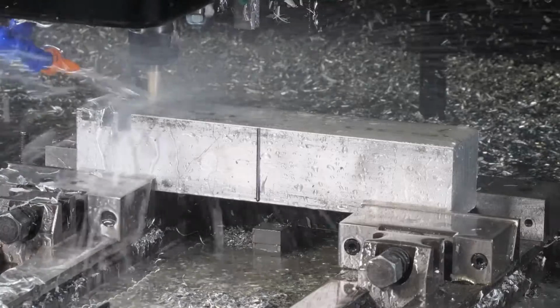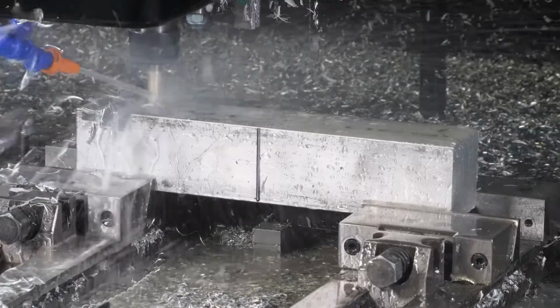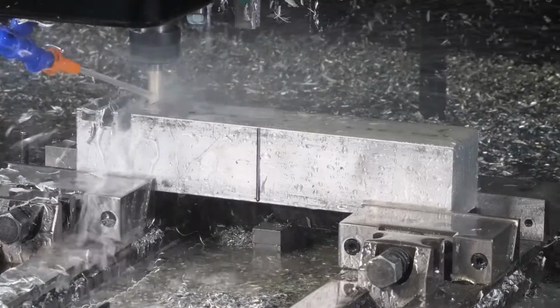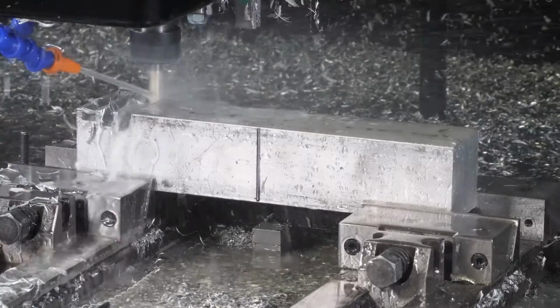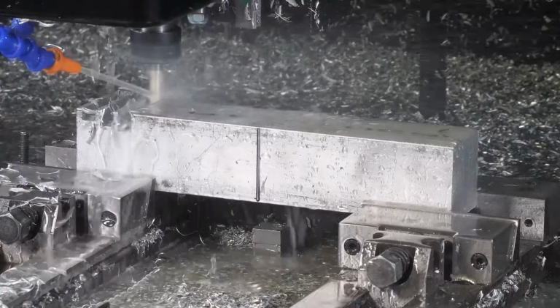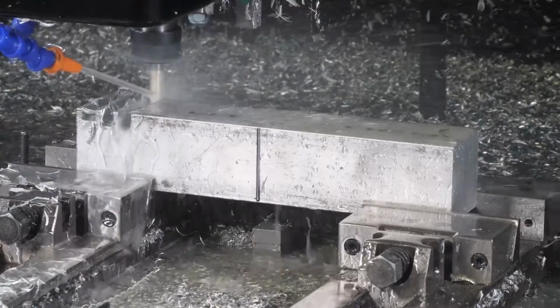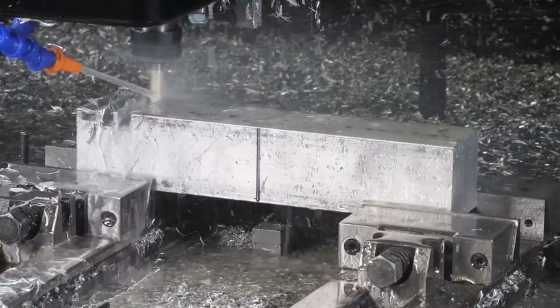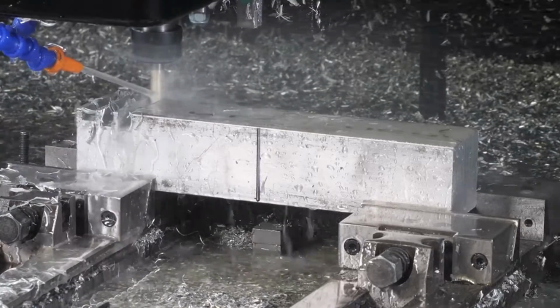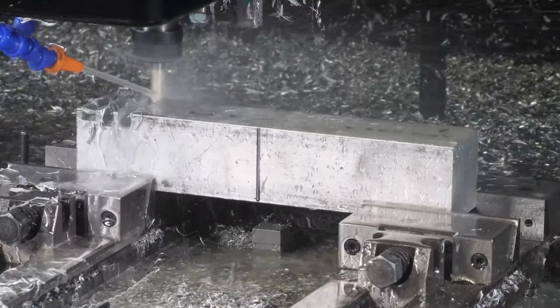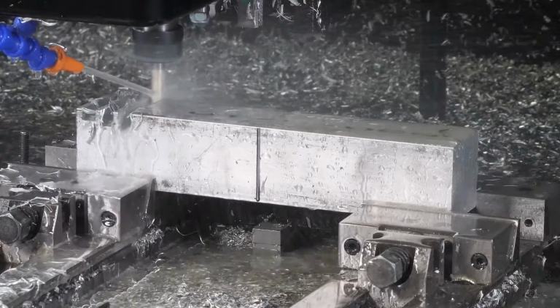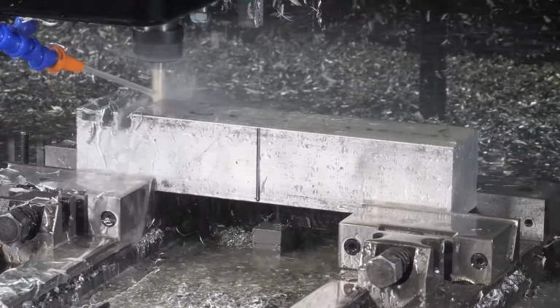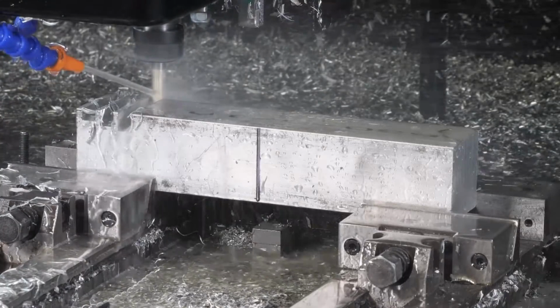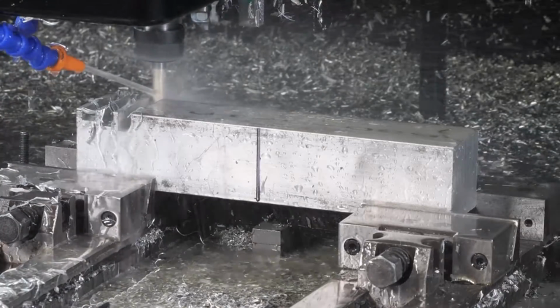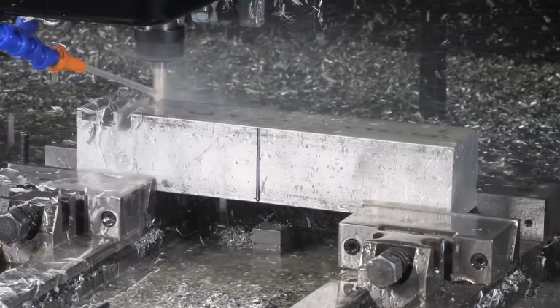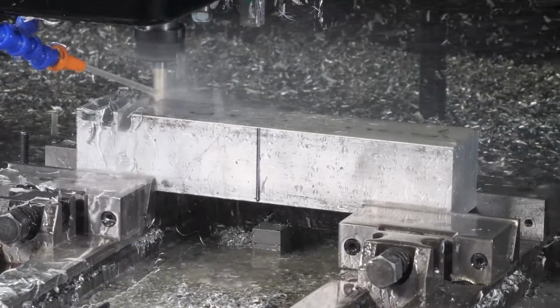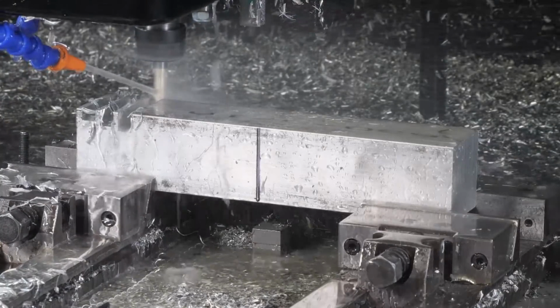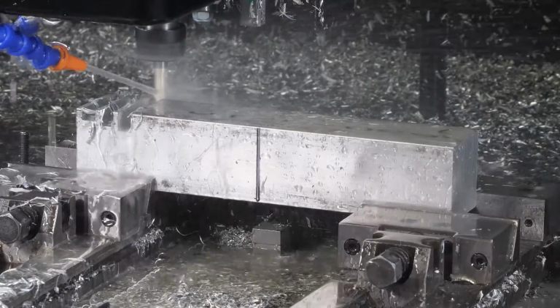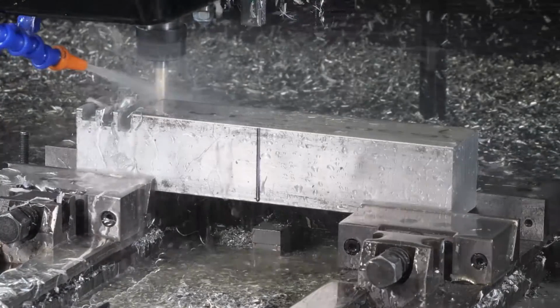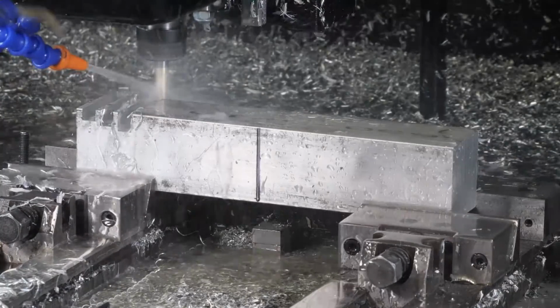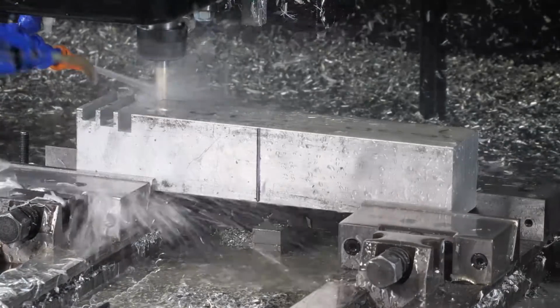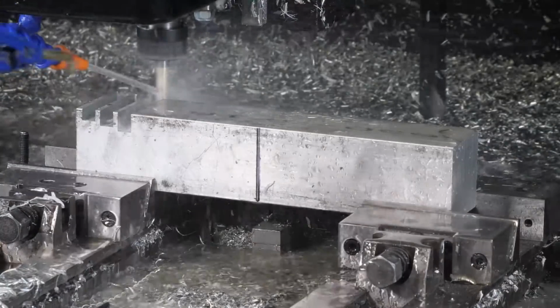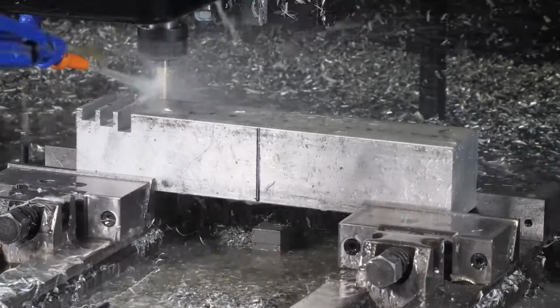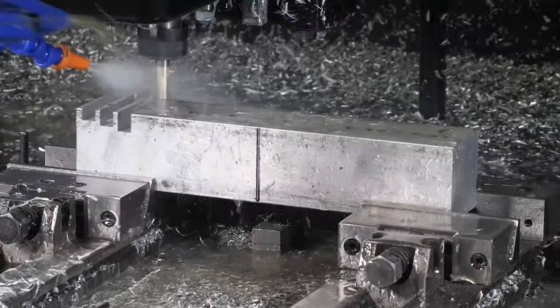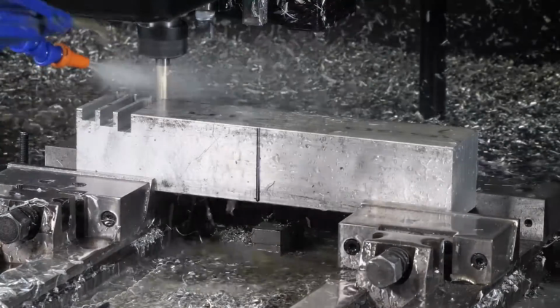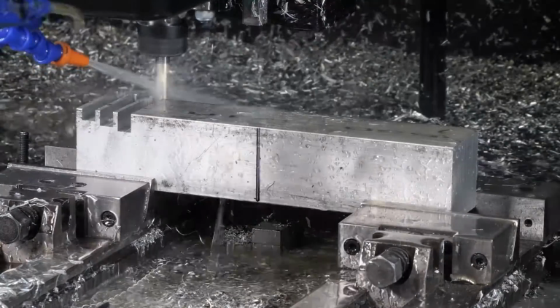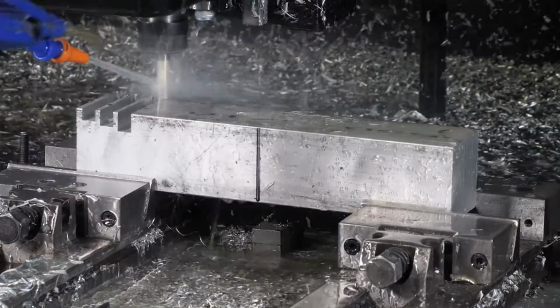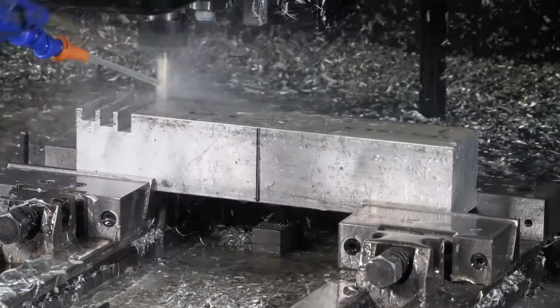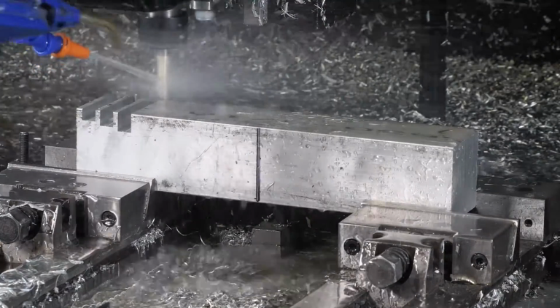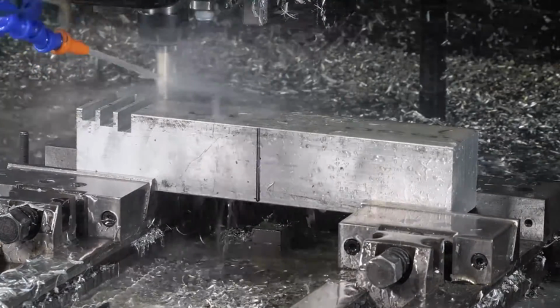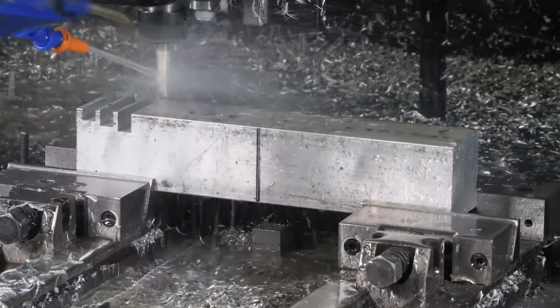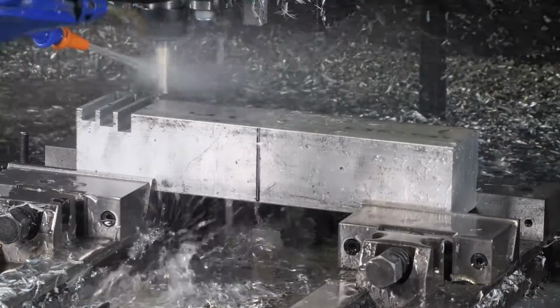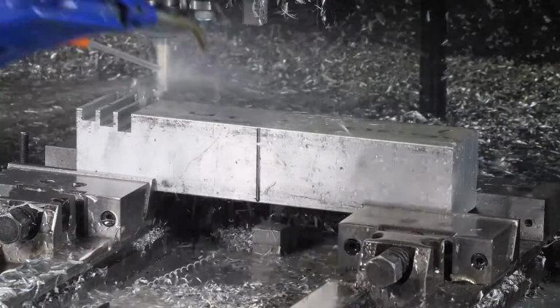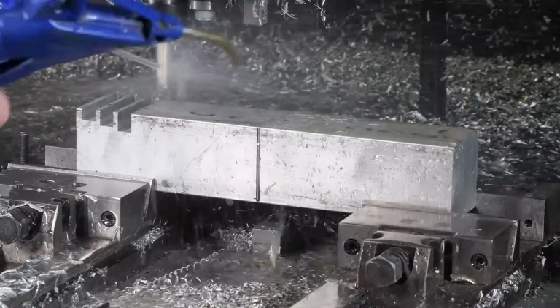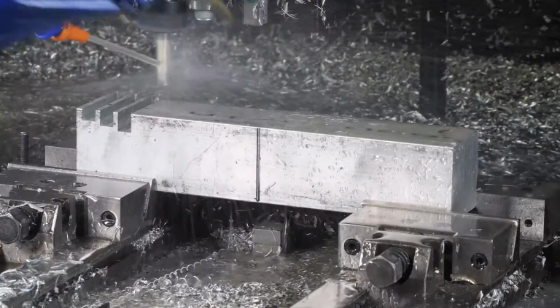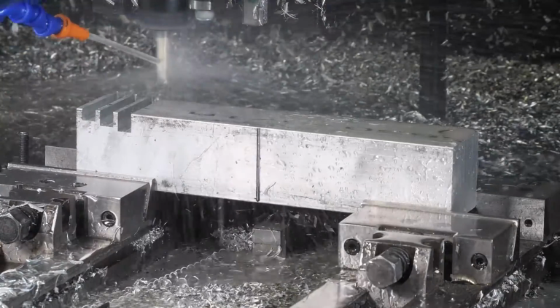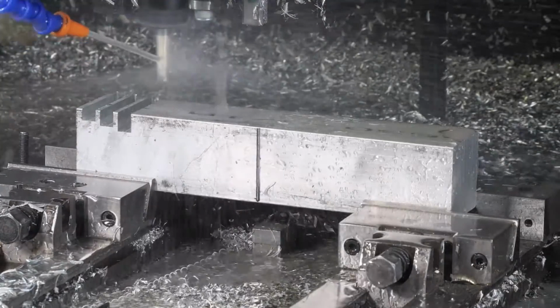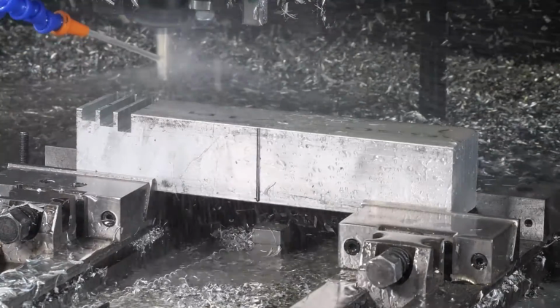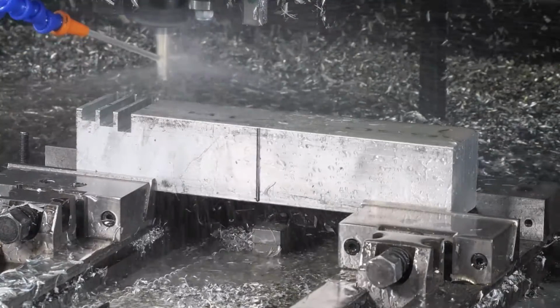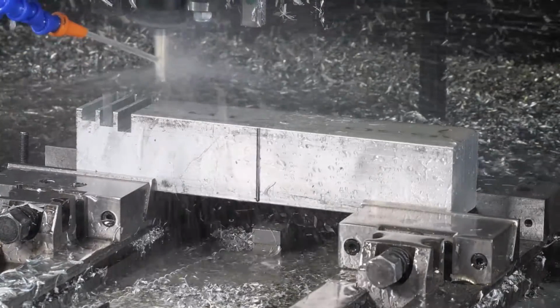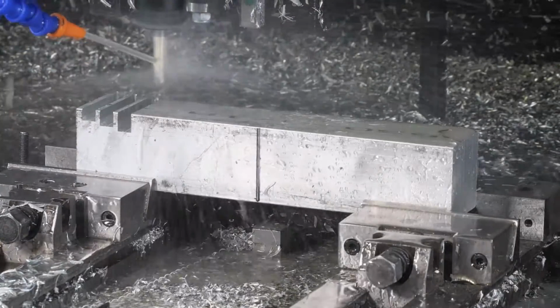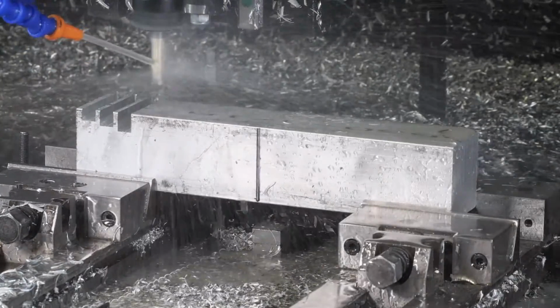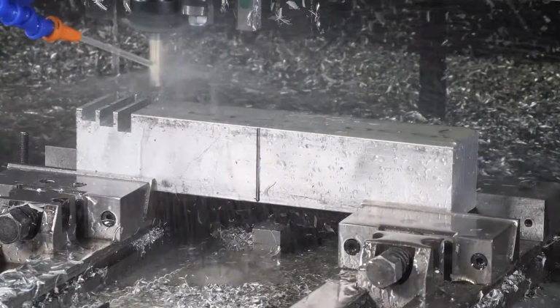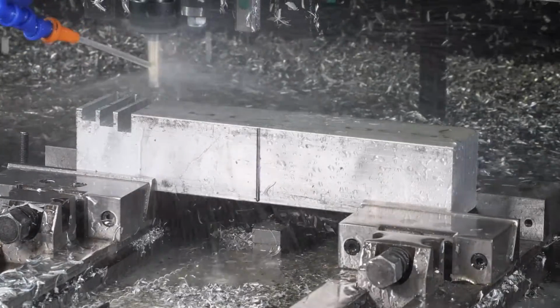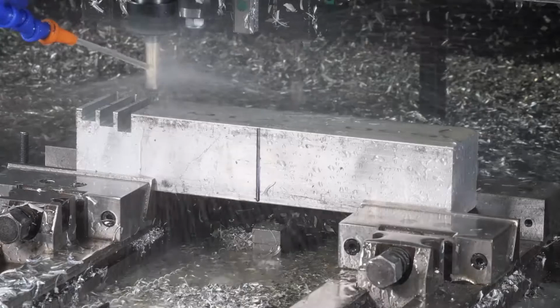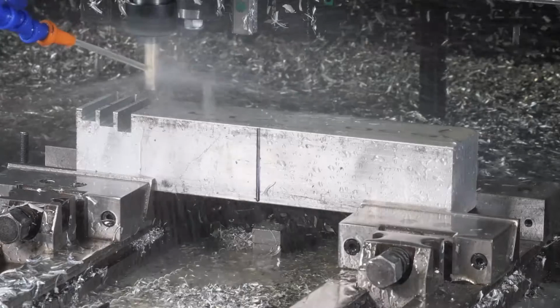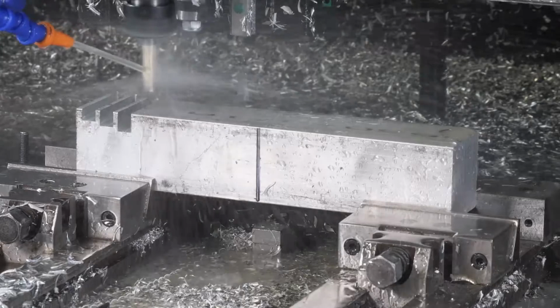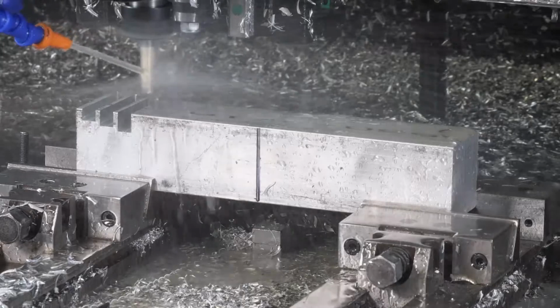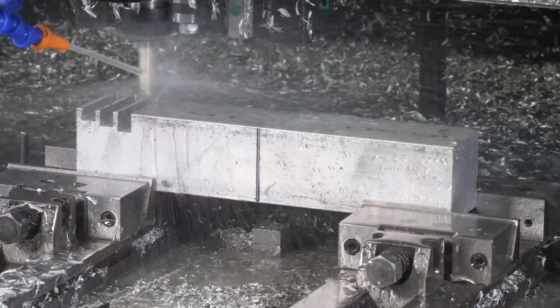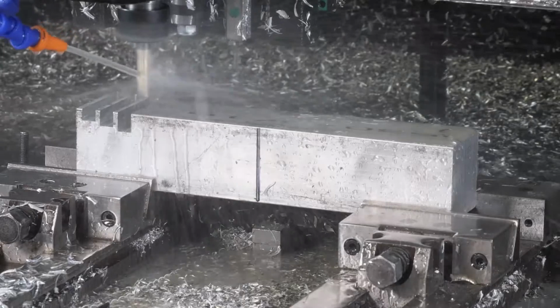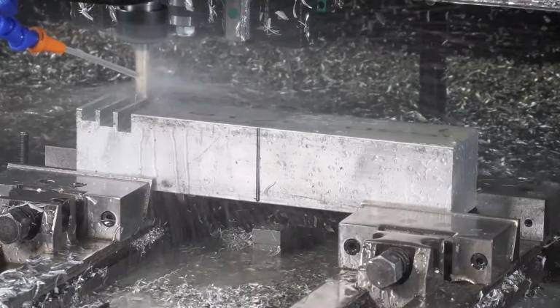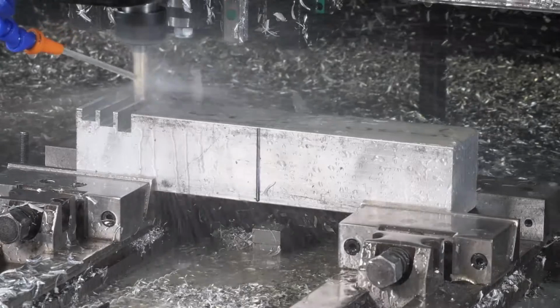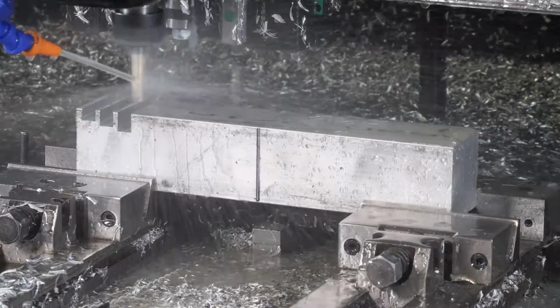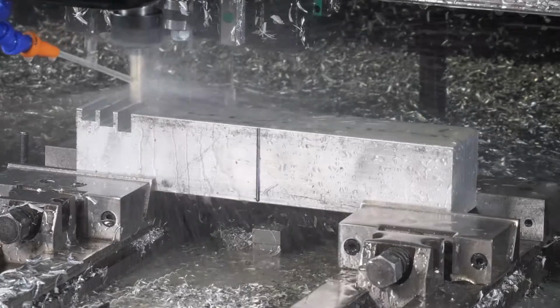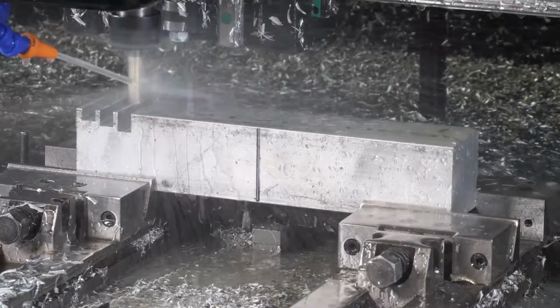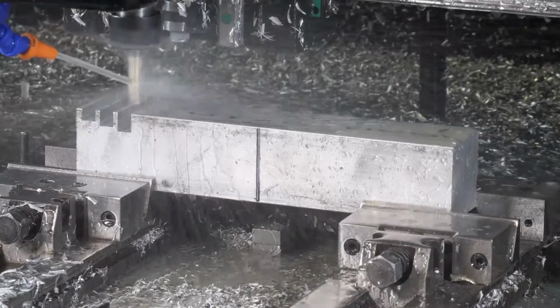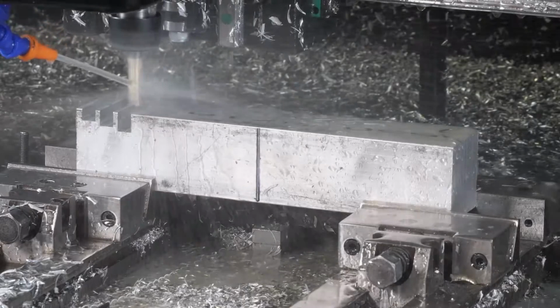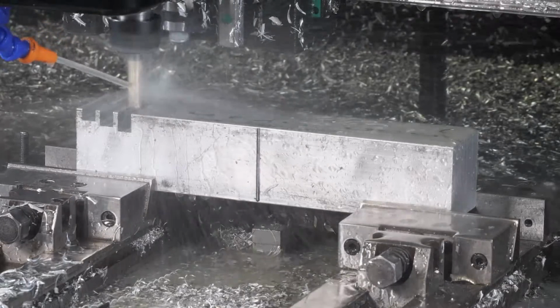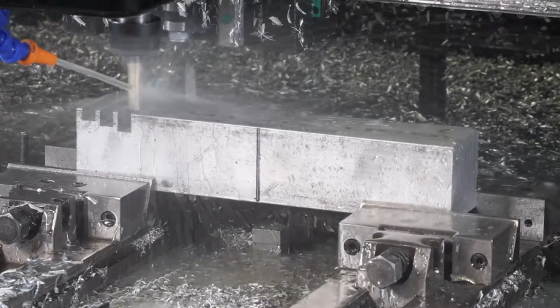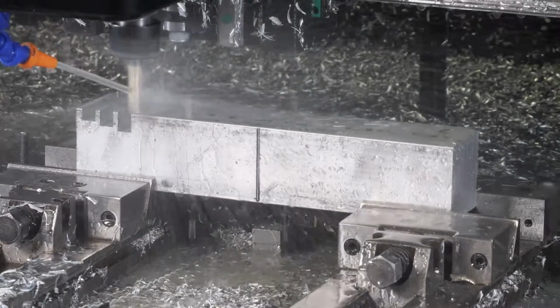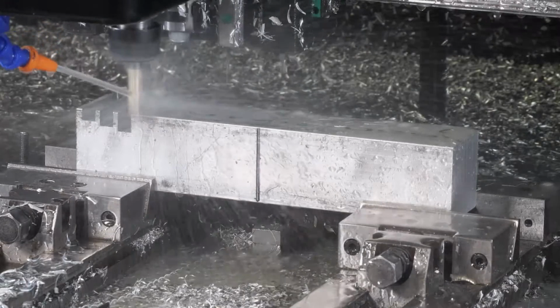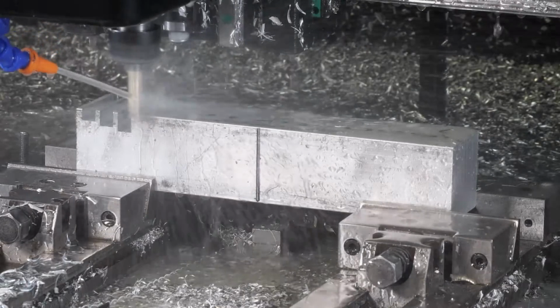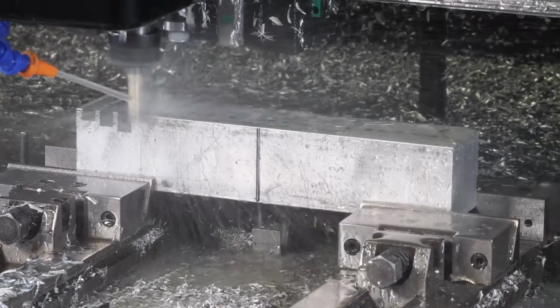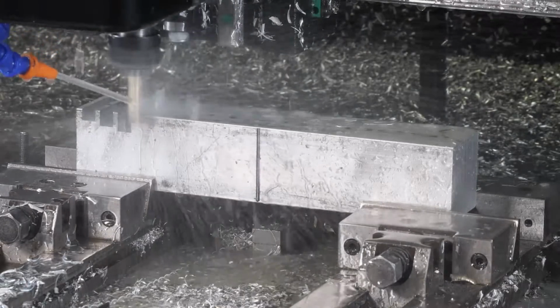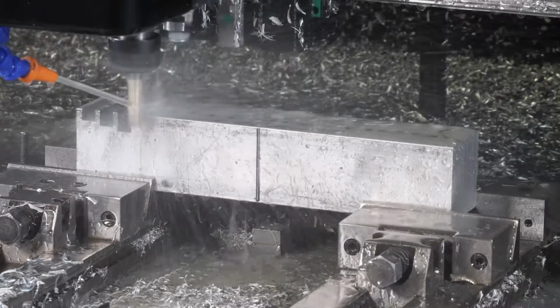Hey guys, Mike here. In this video I wanted to cover making full width slotting passes on the MR1 CNC gantry mill.